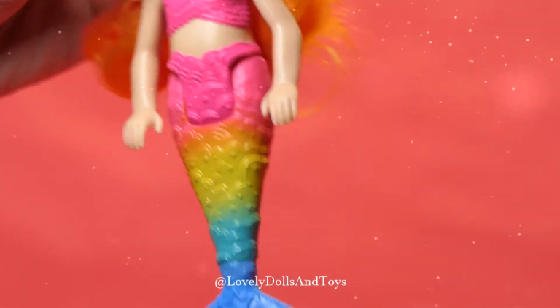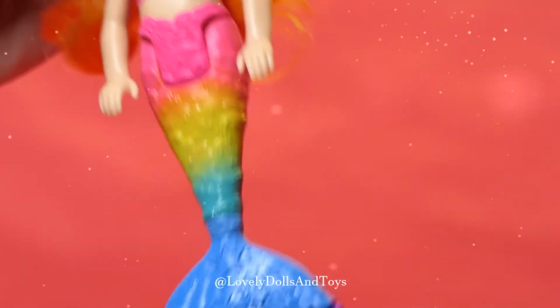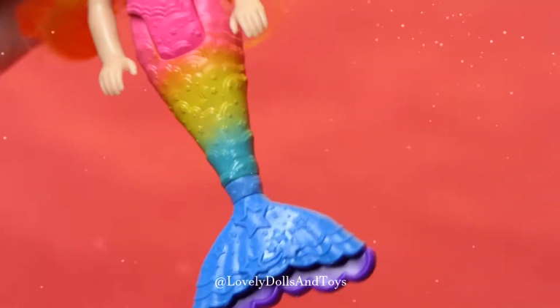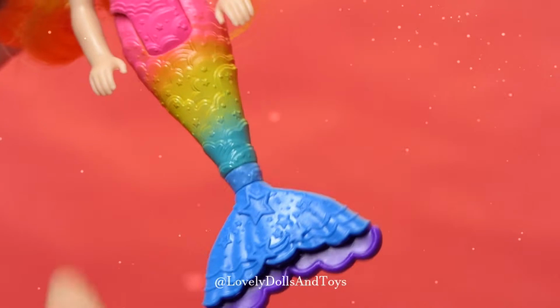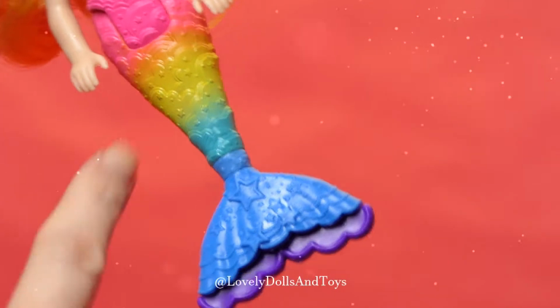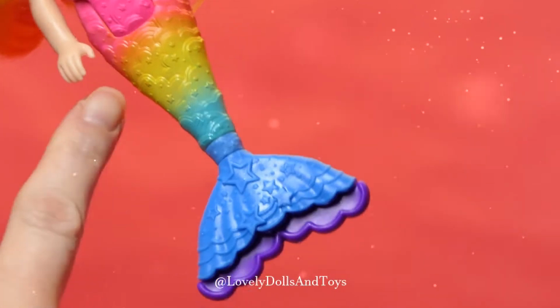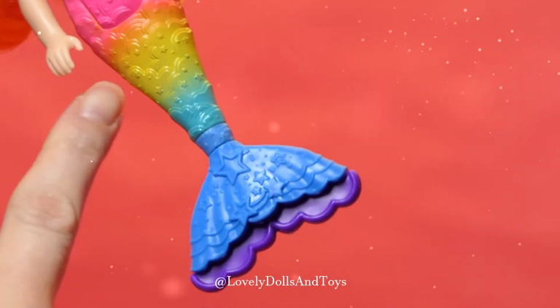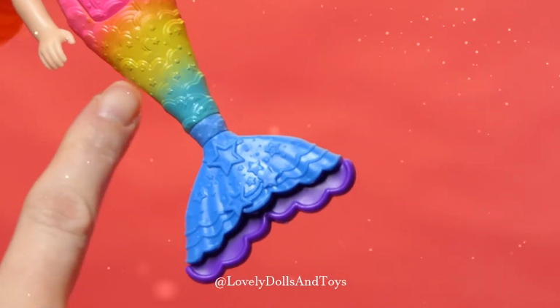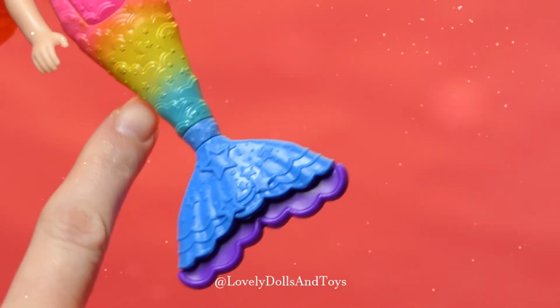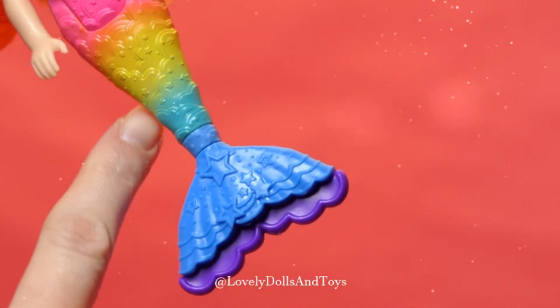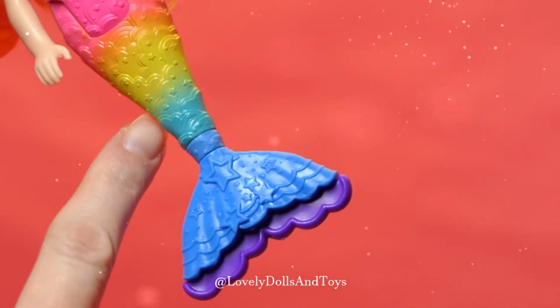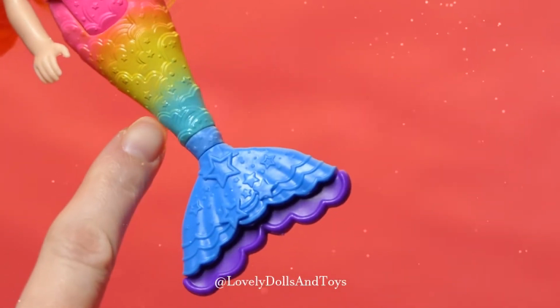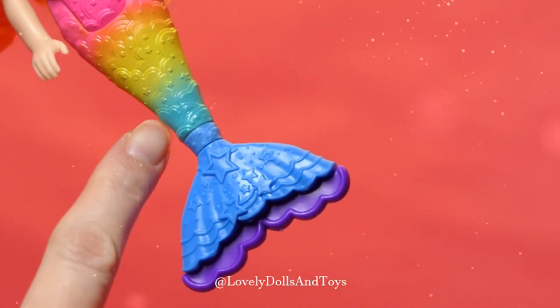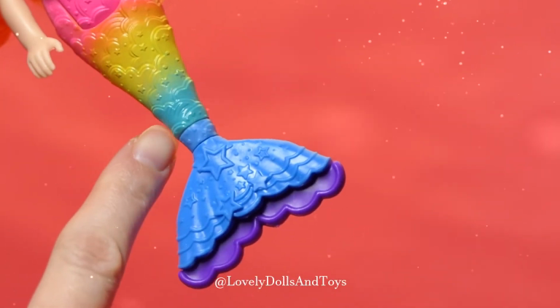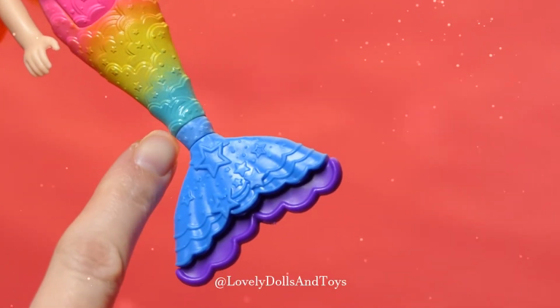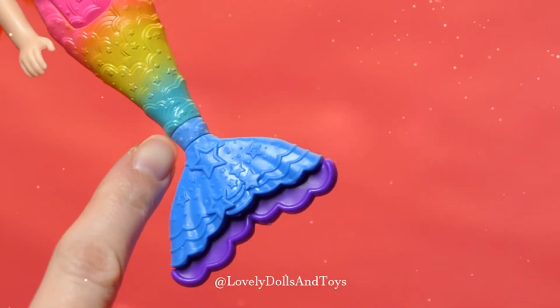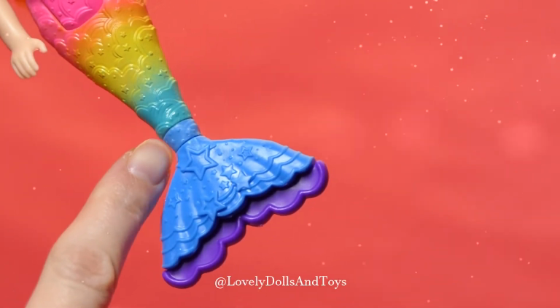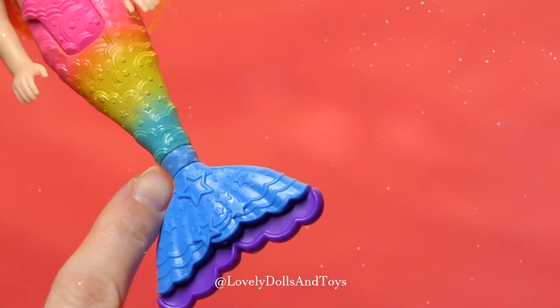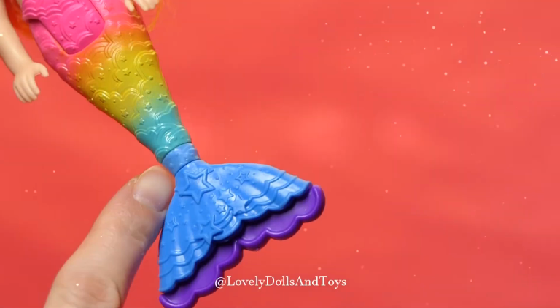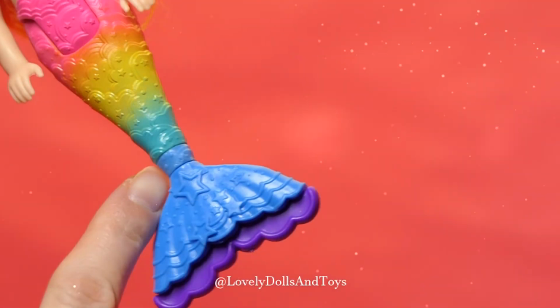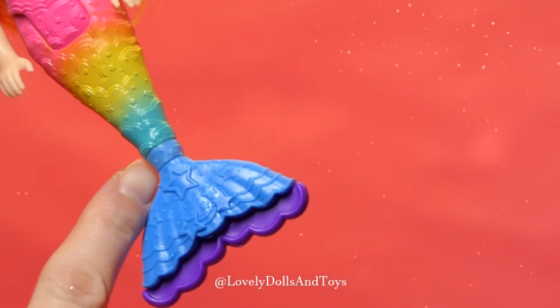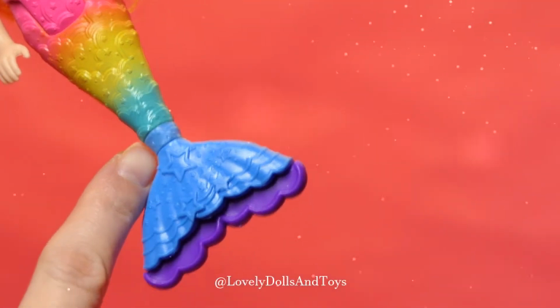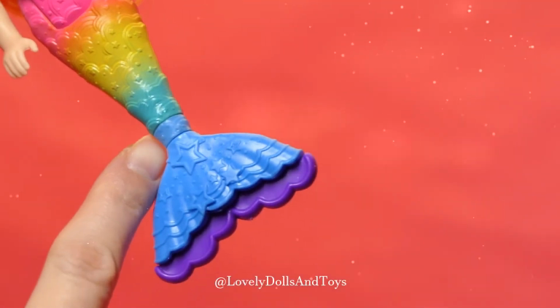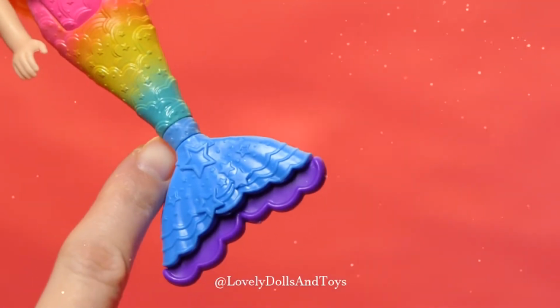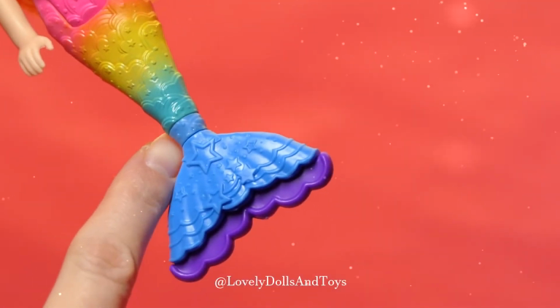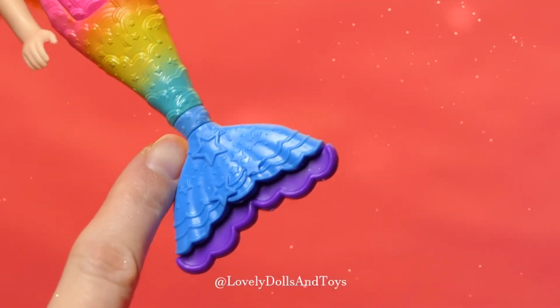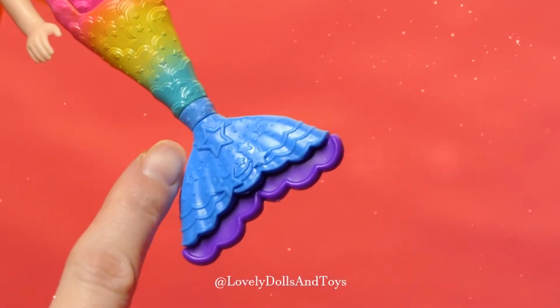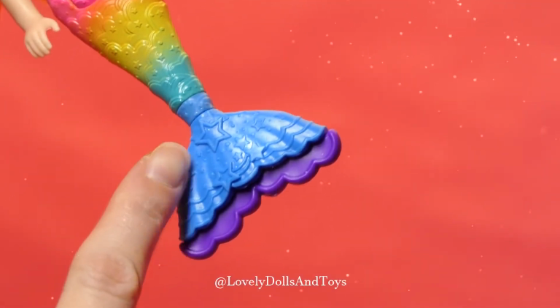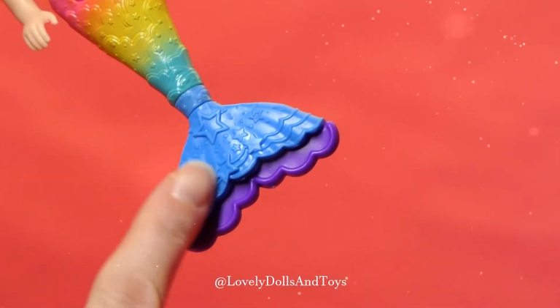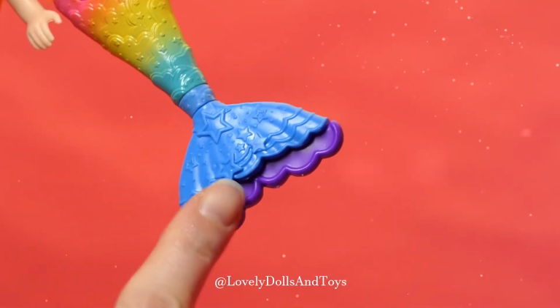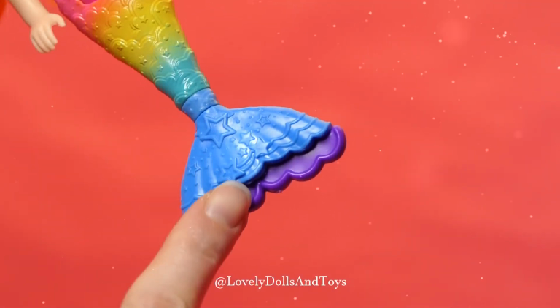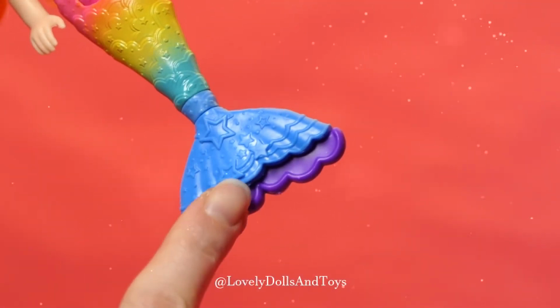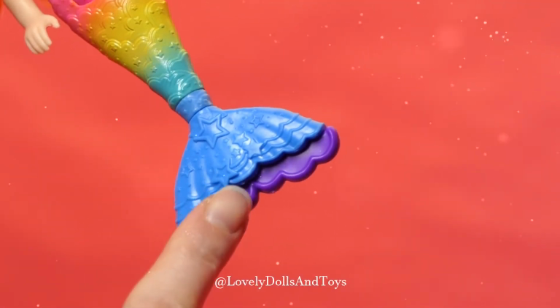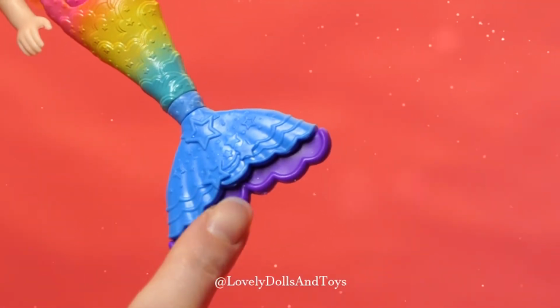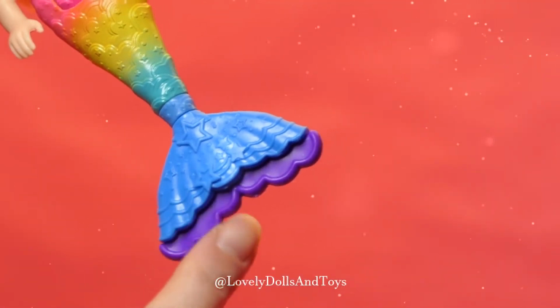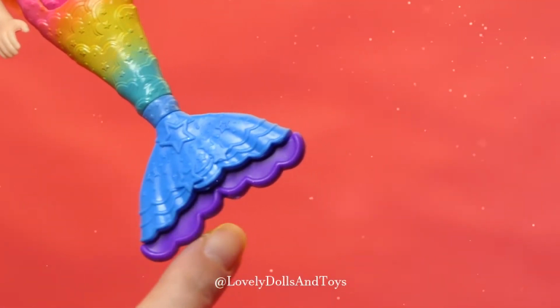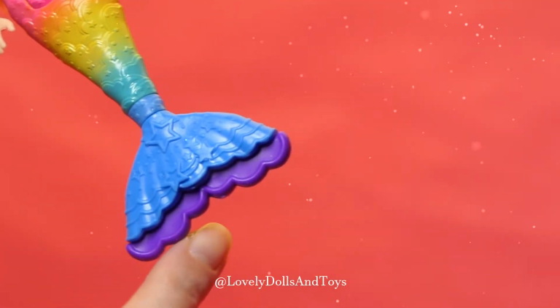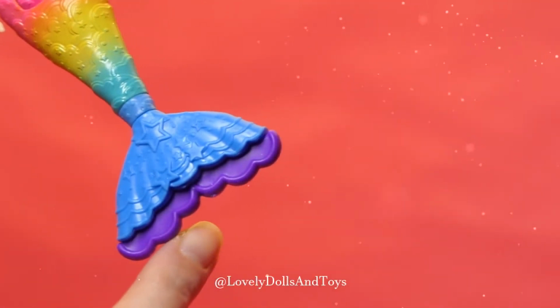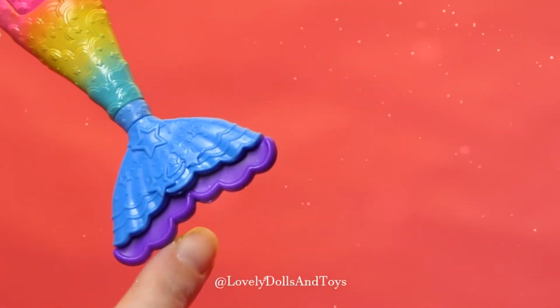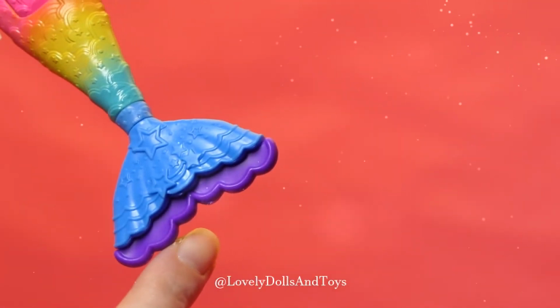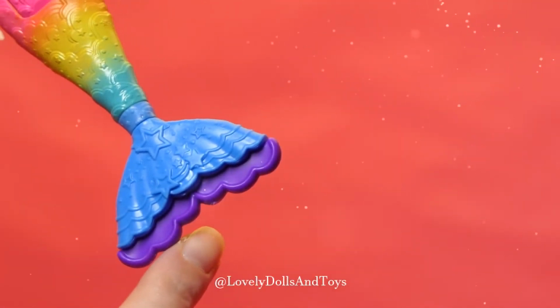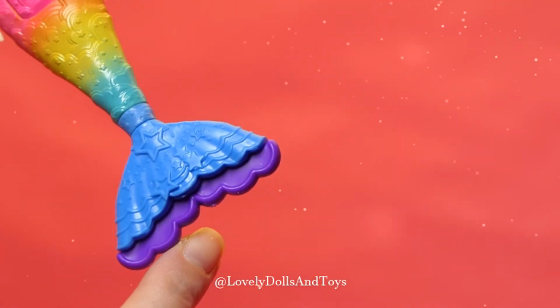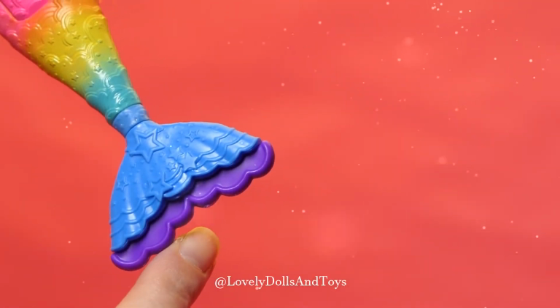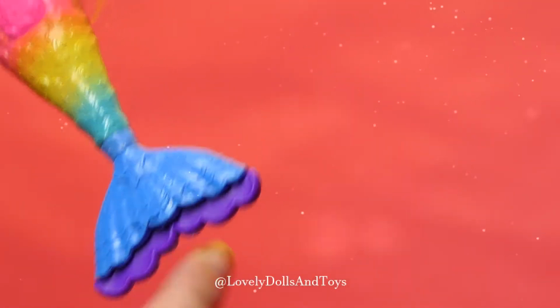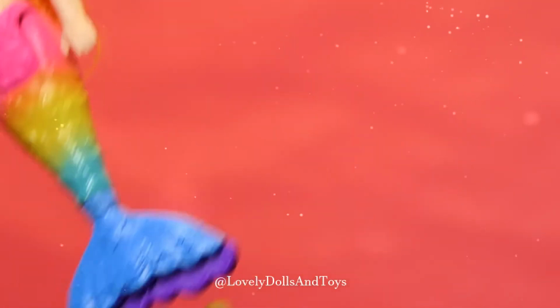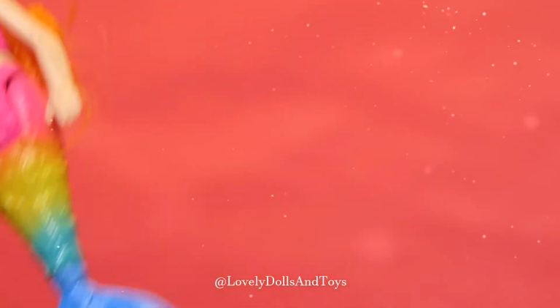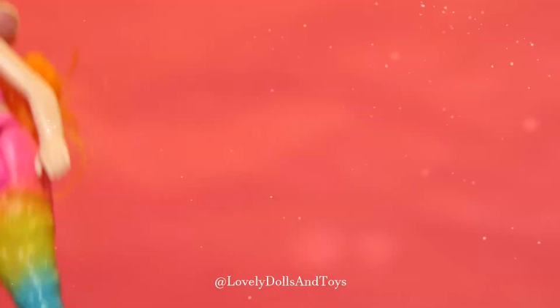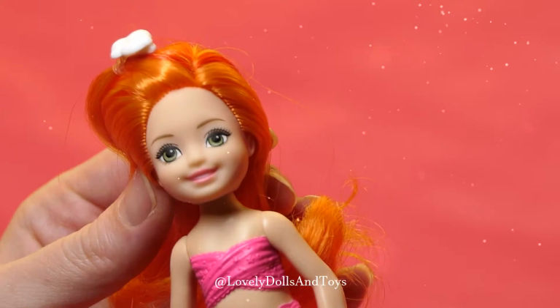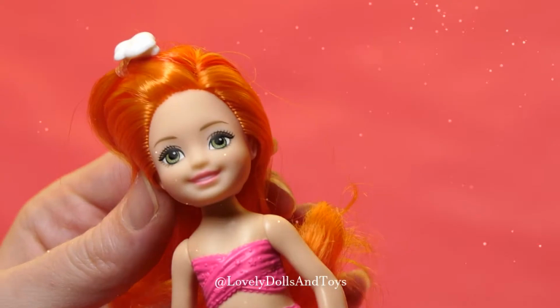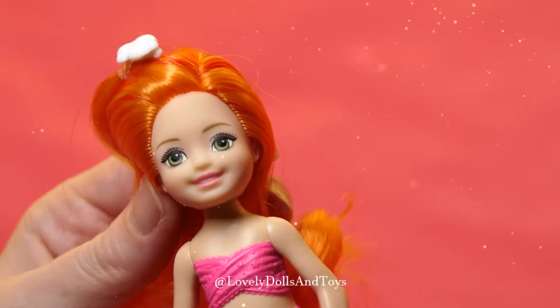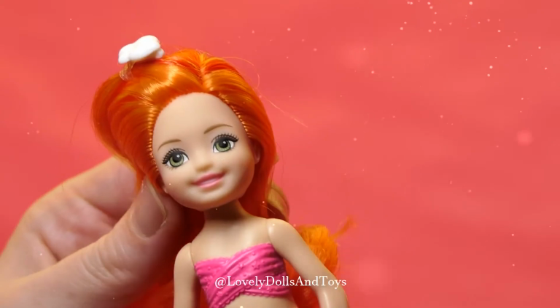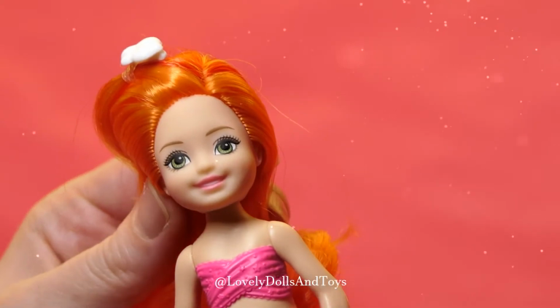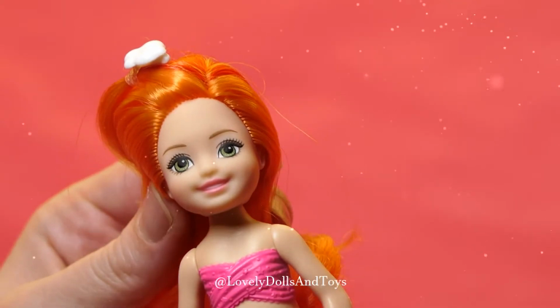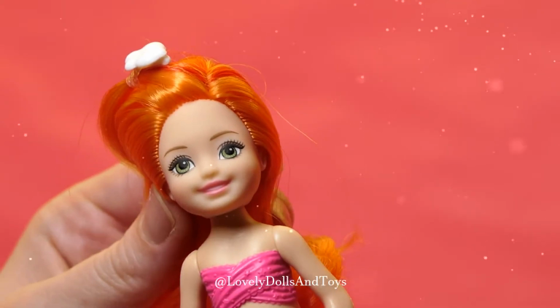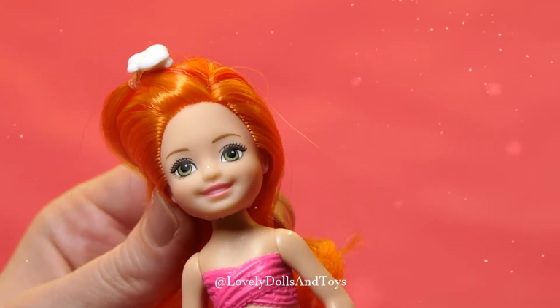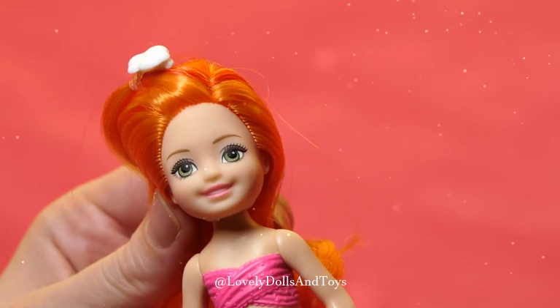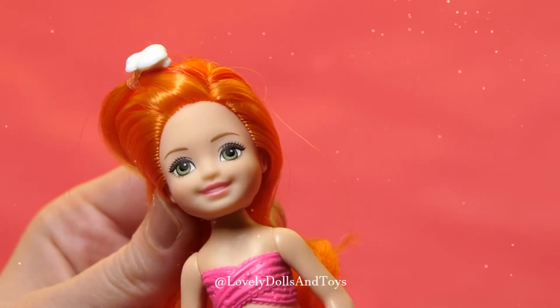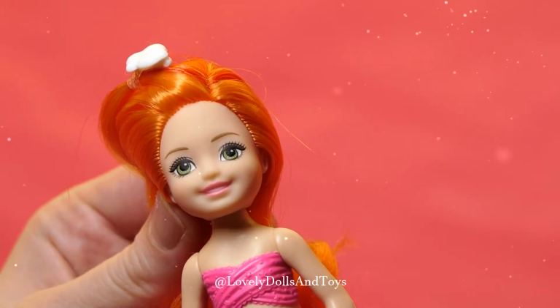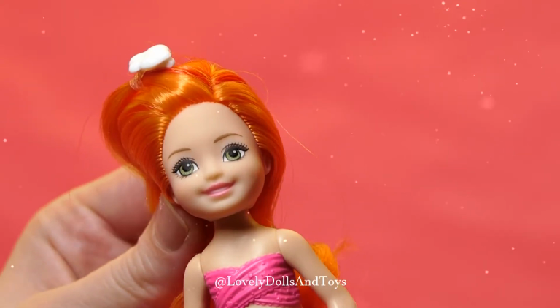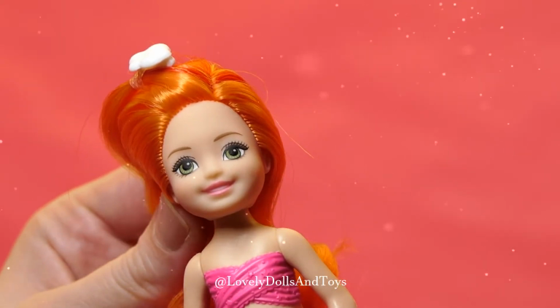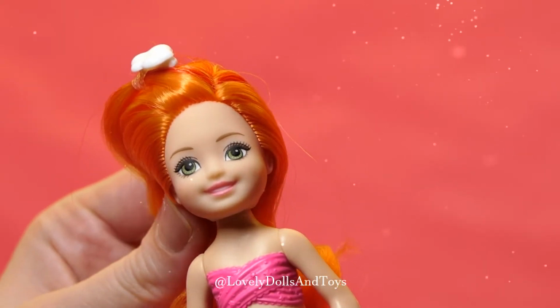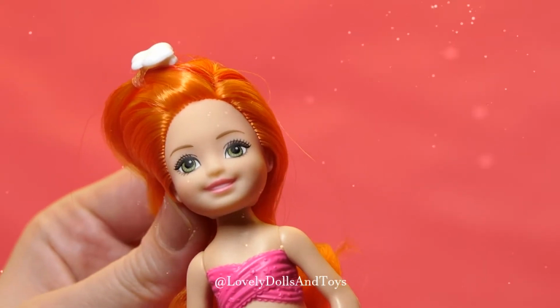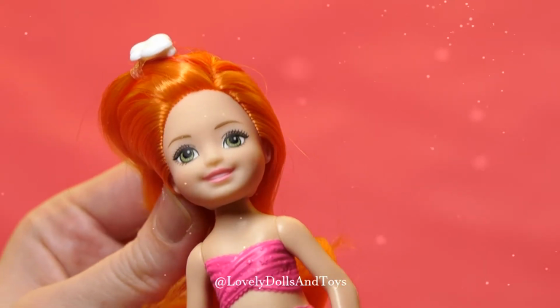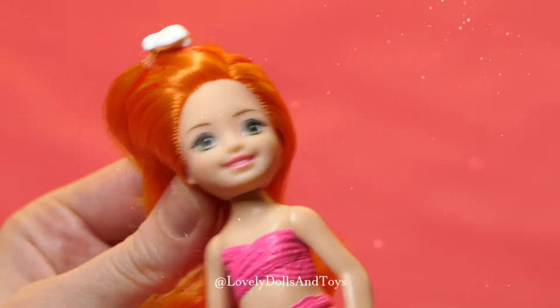She's got pink, green, mint, and purple colors, and she's got 5 points of movement.